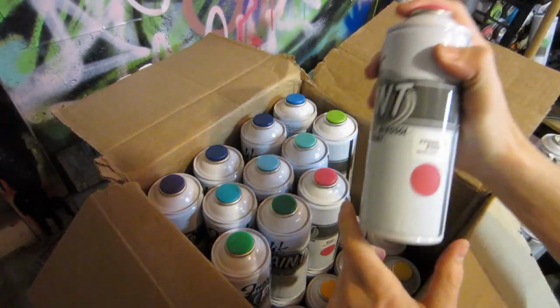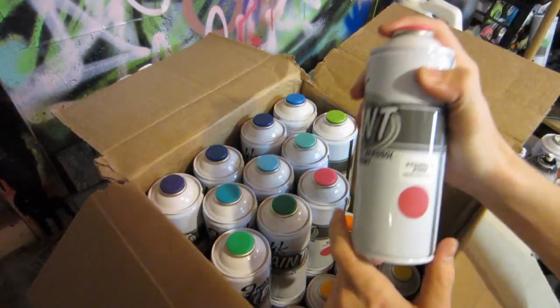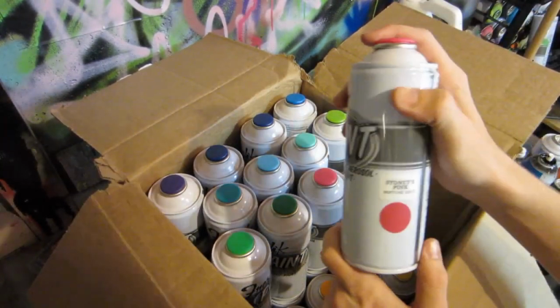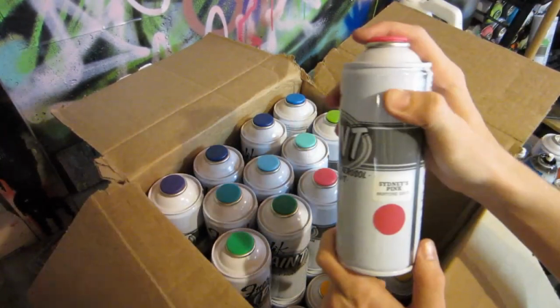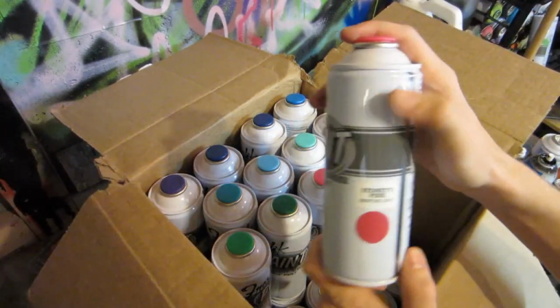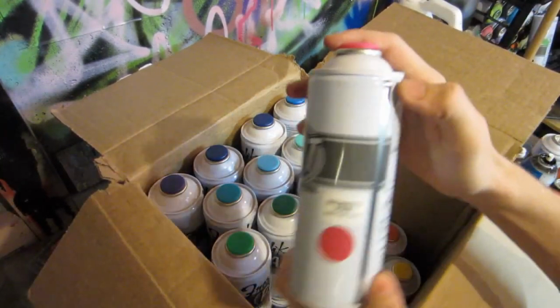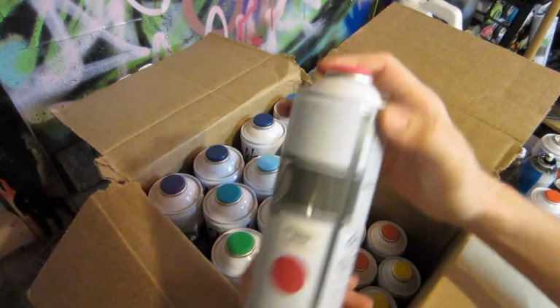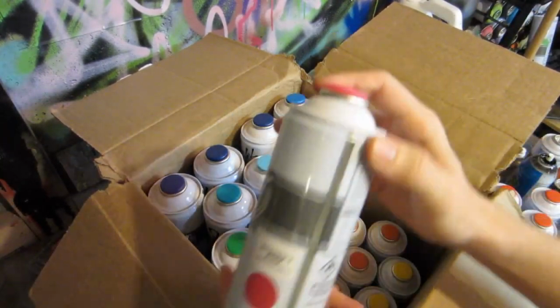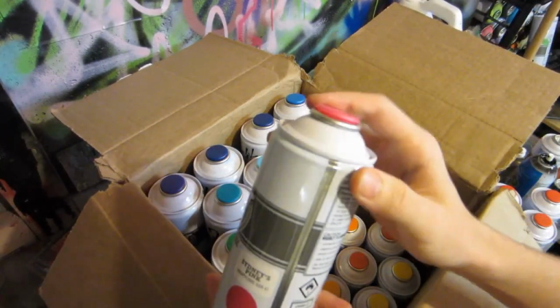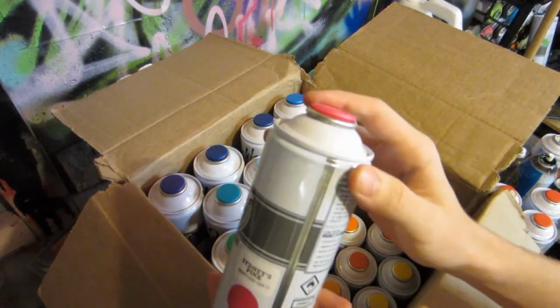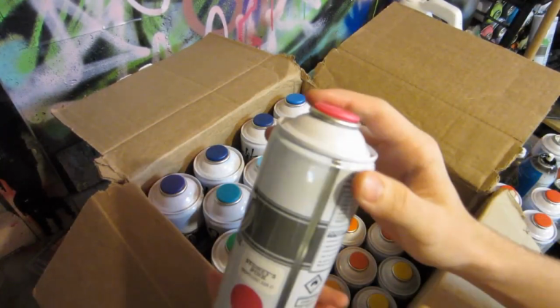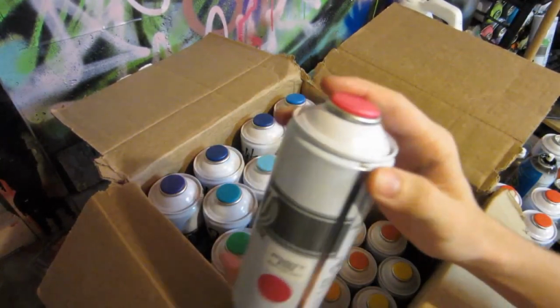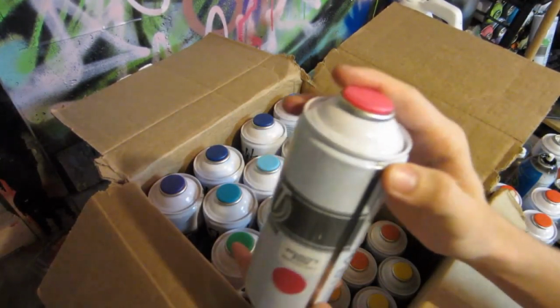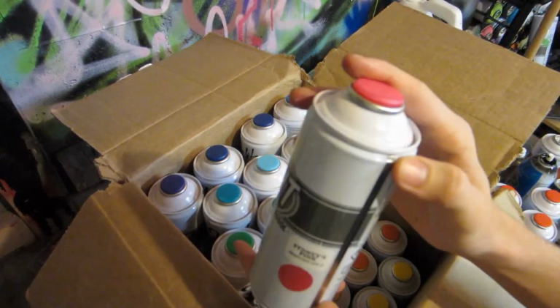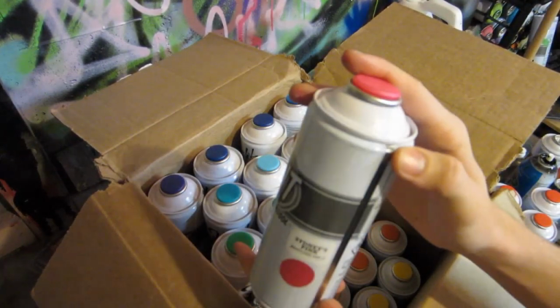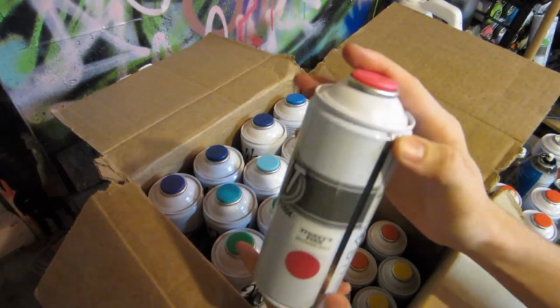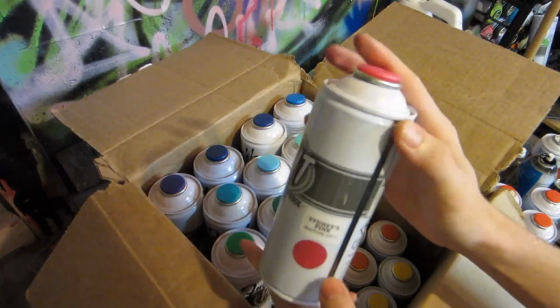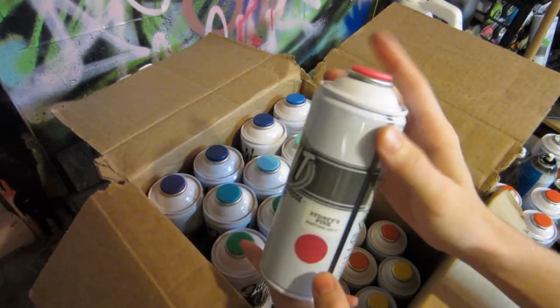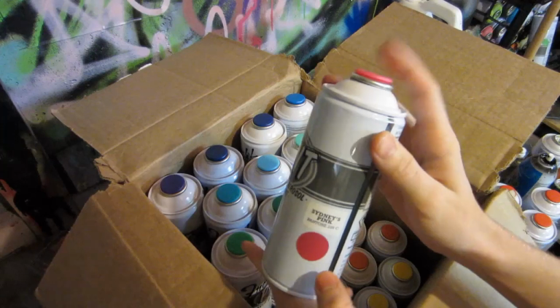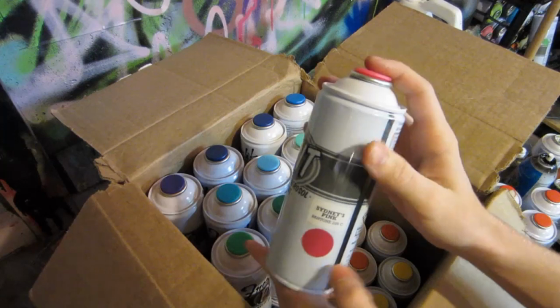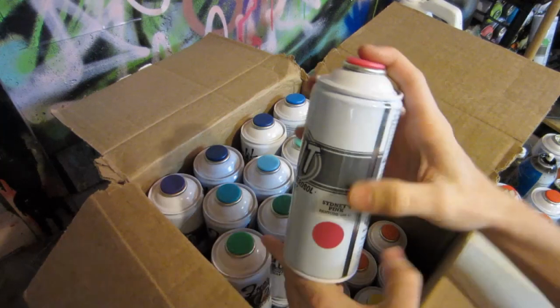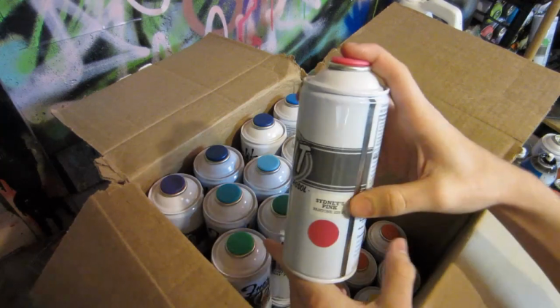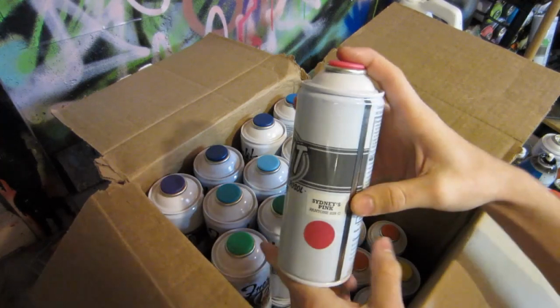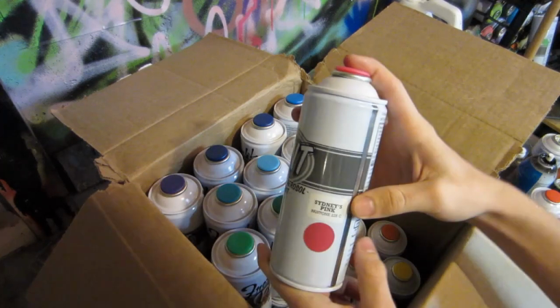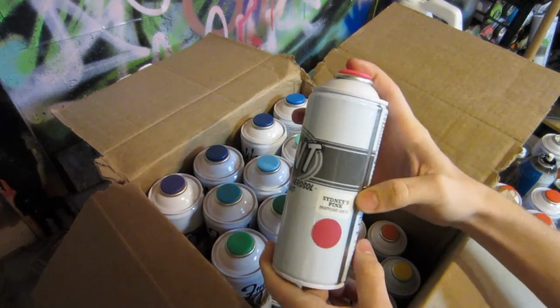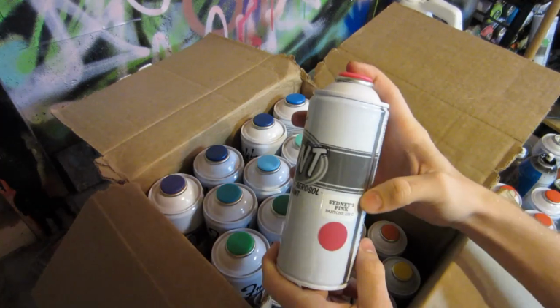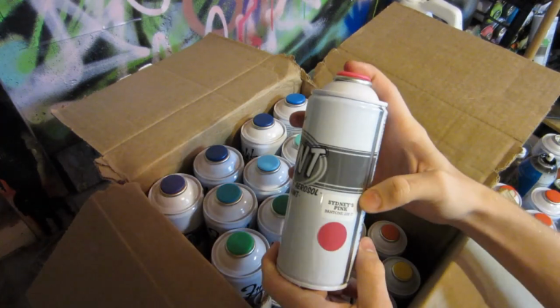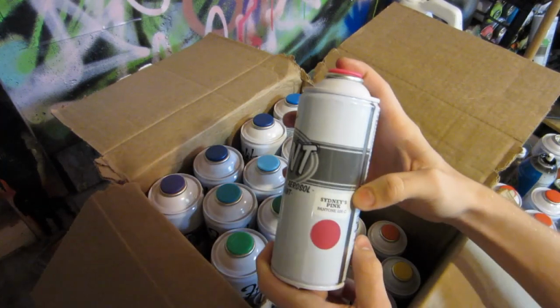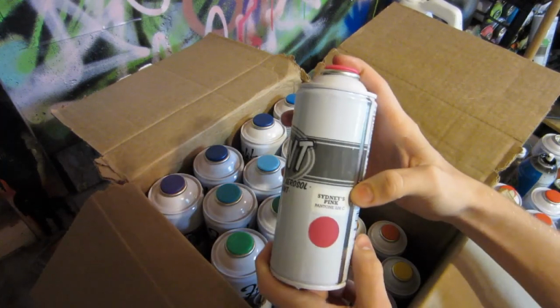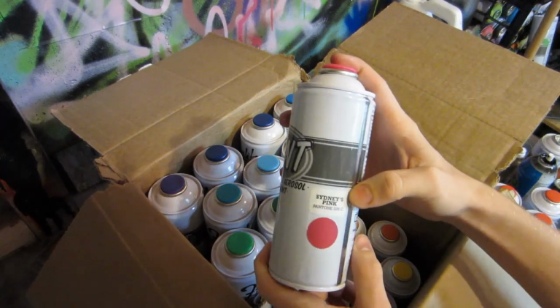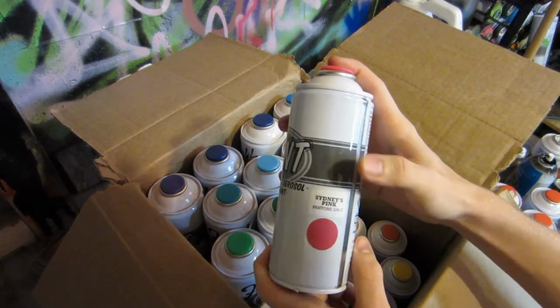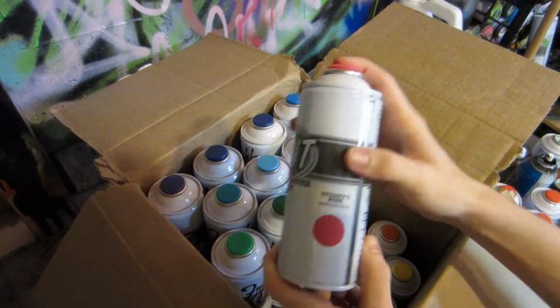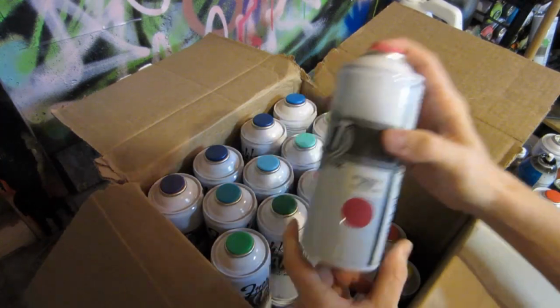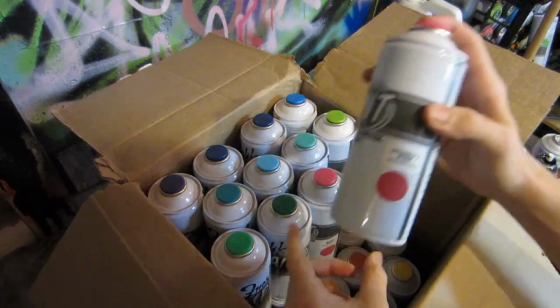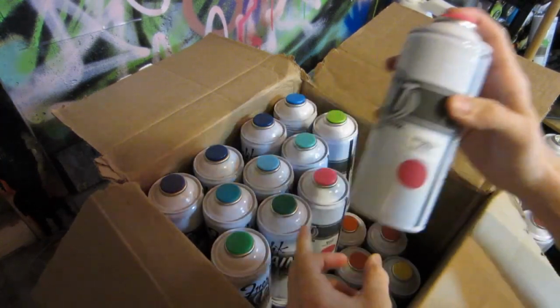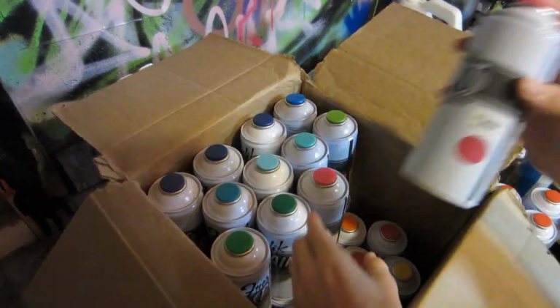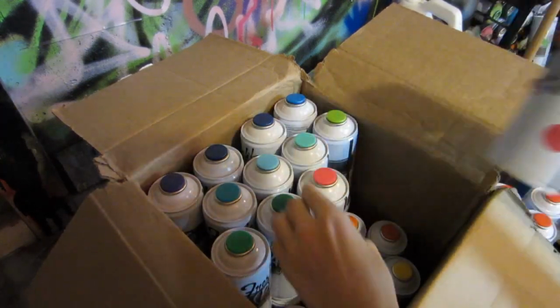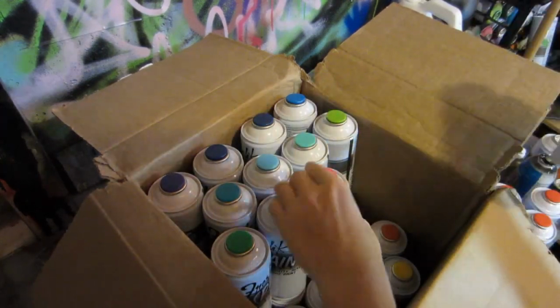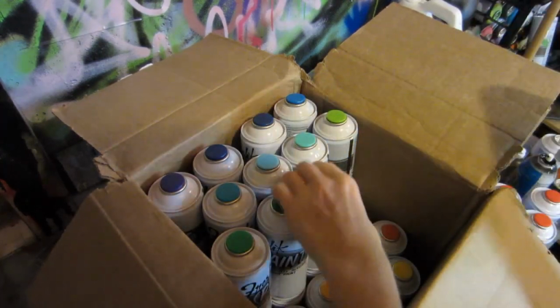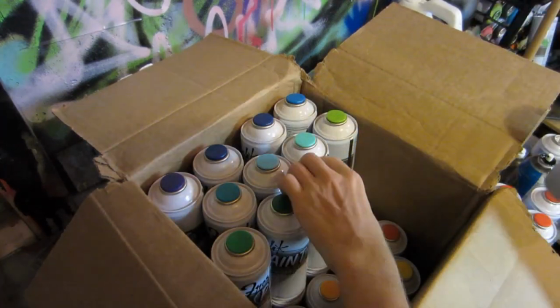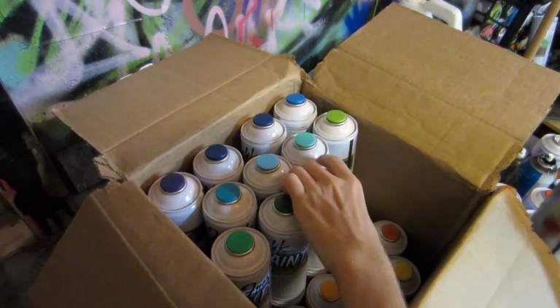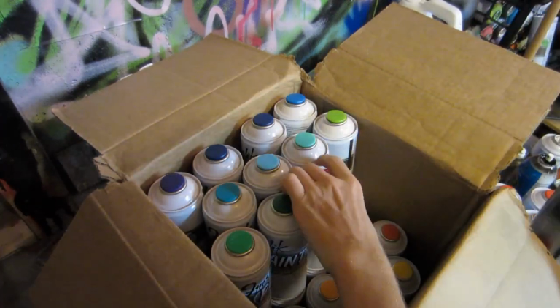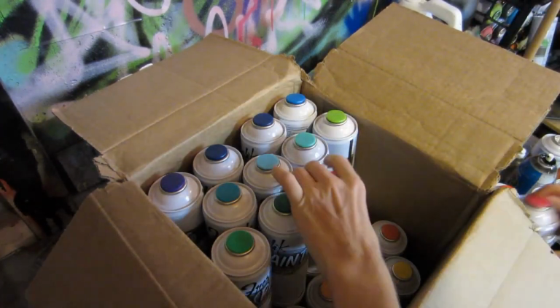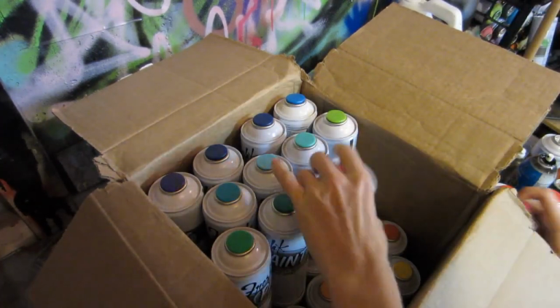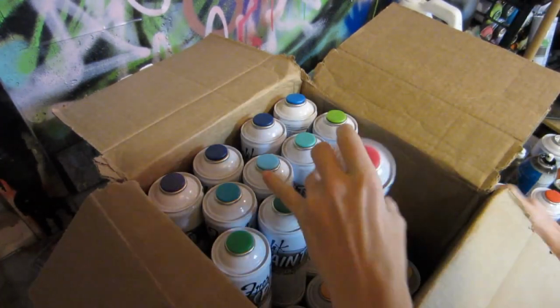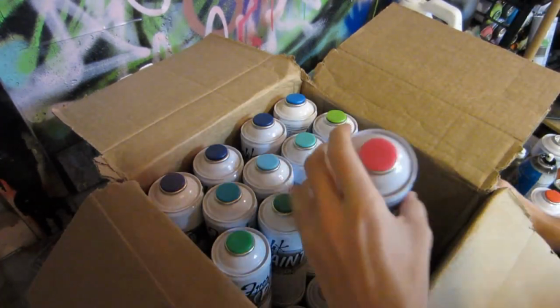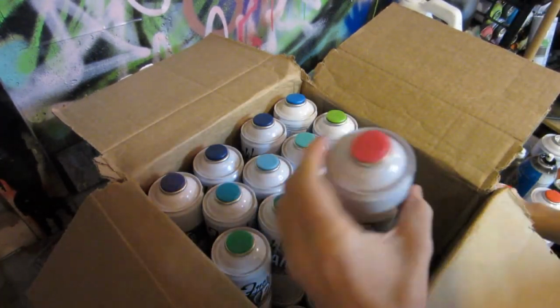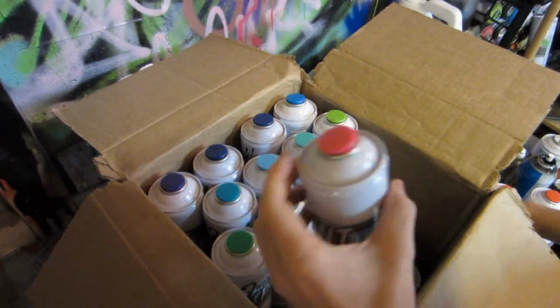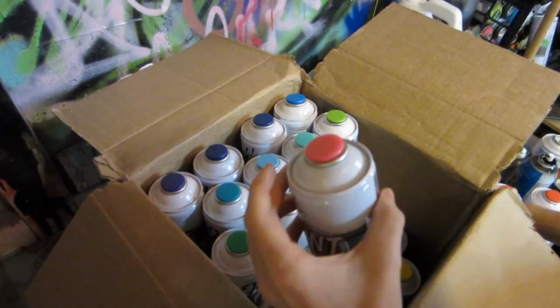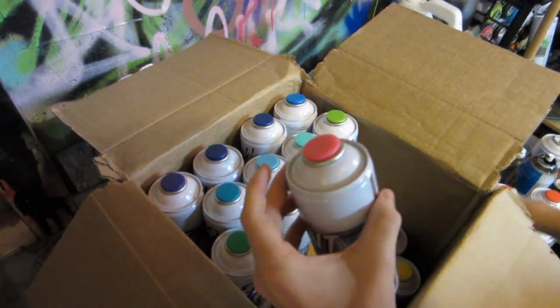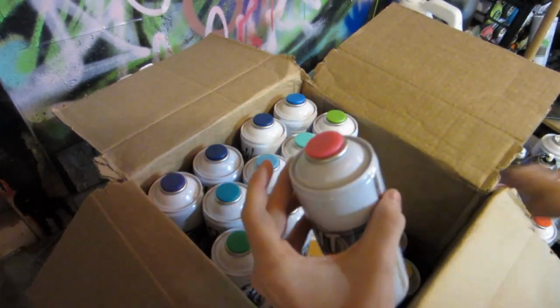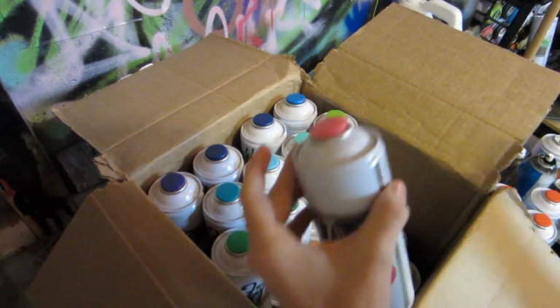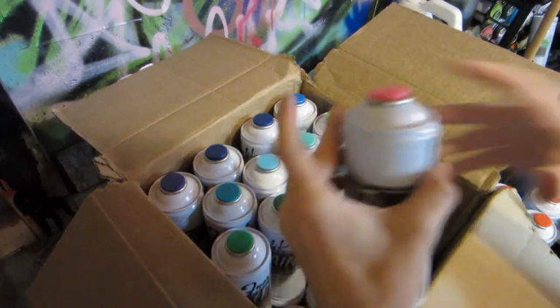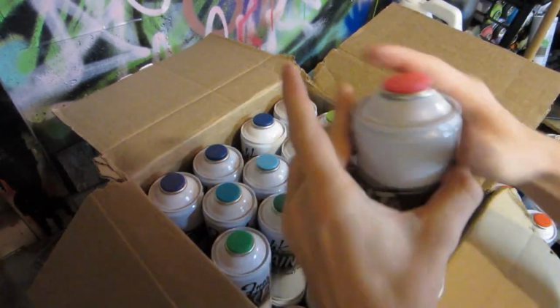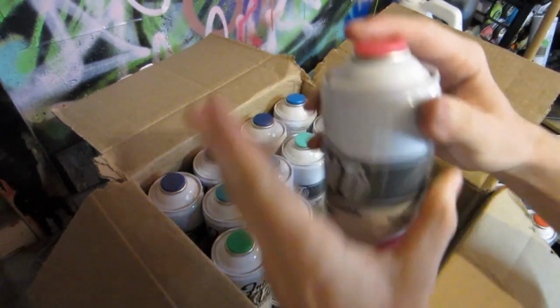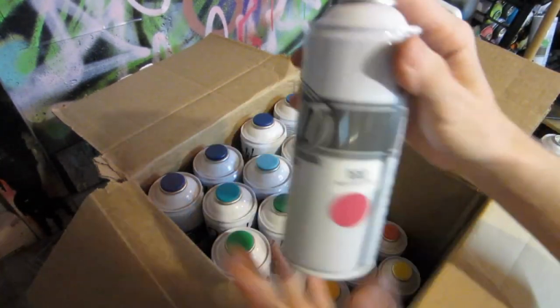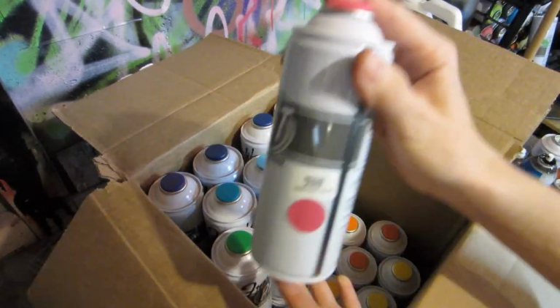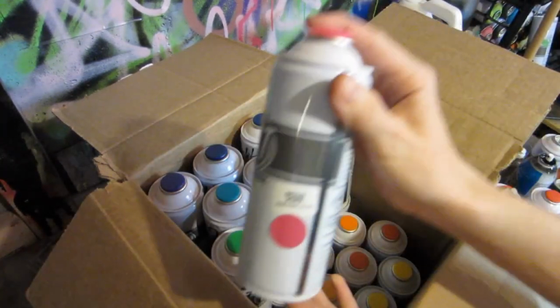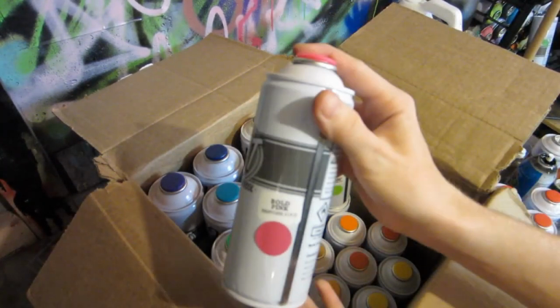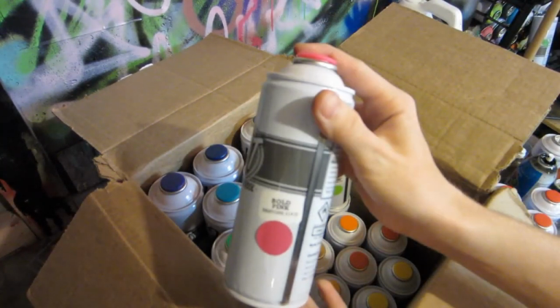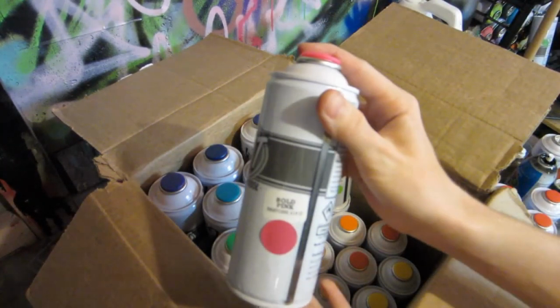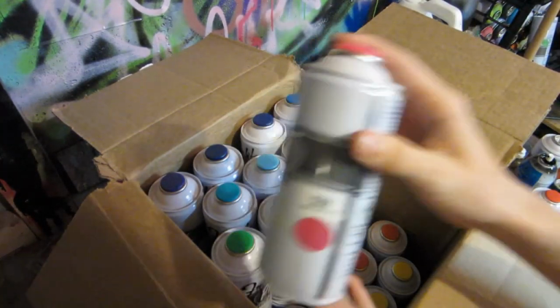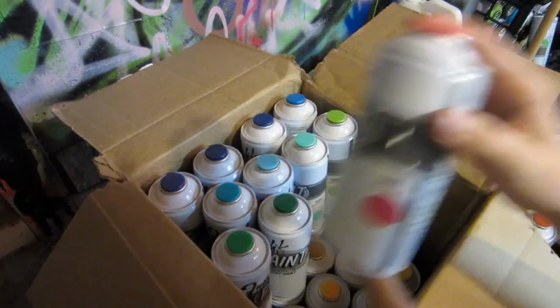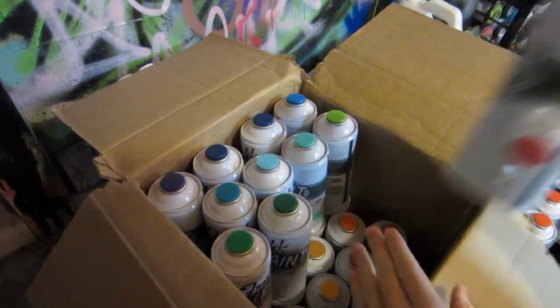We got a signal red, another signal red, and then a fire truck red. We got a pale pink, a Sydney pink, and then a bold pink.